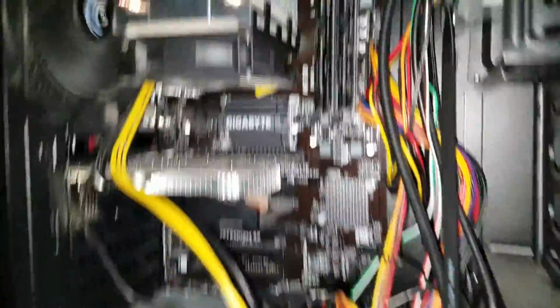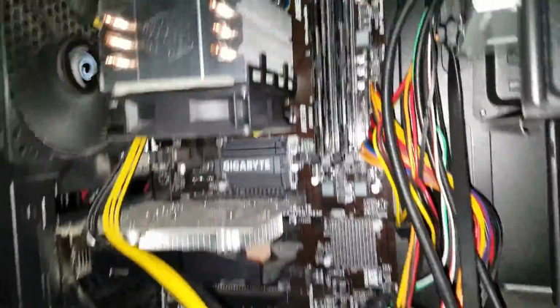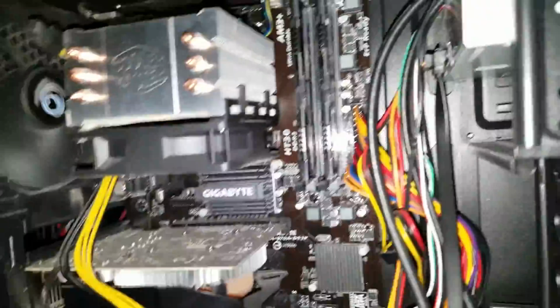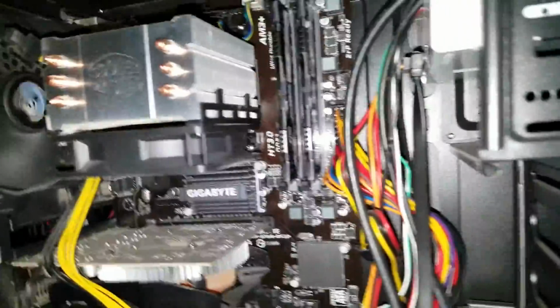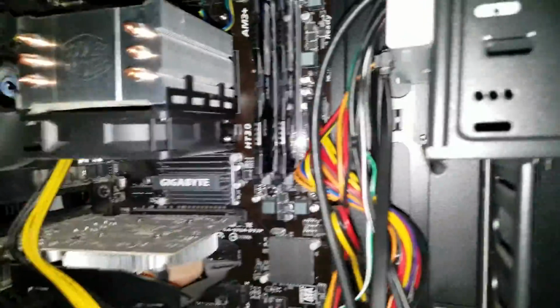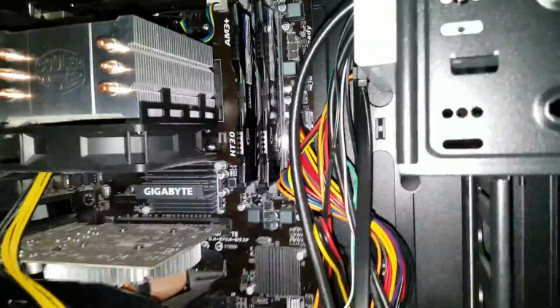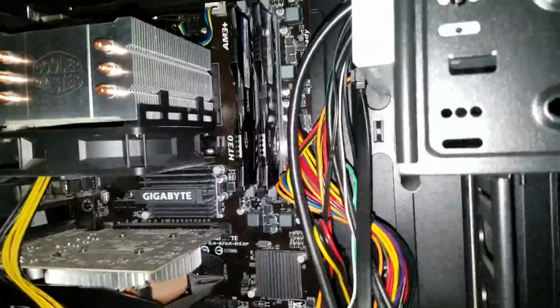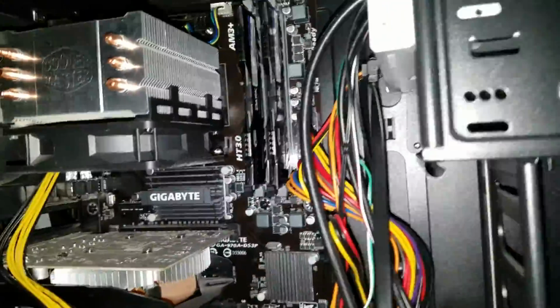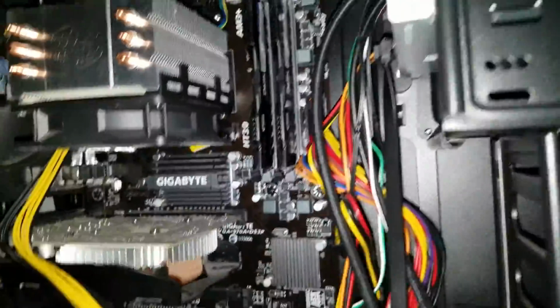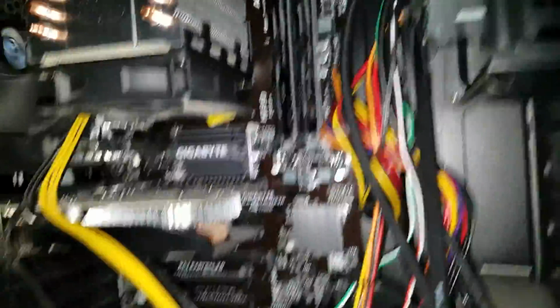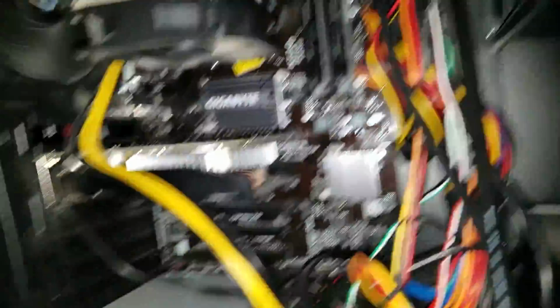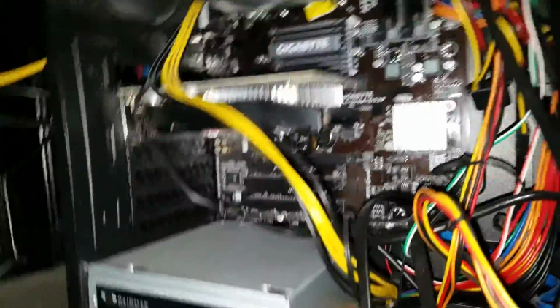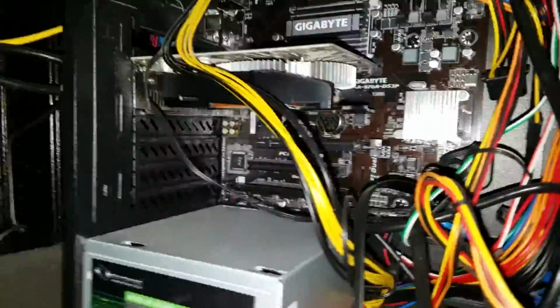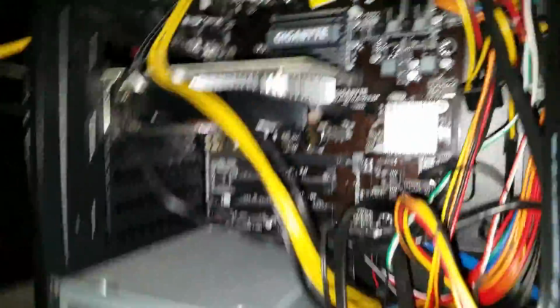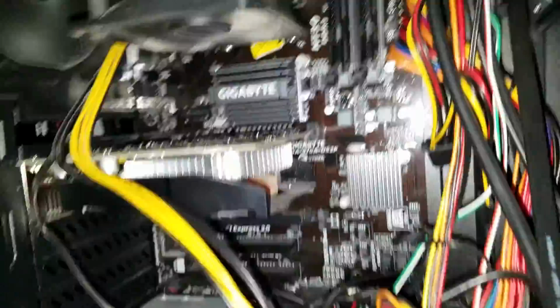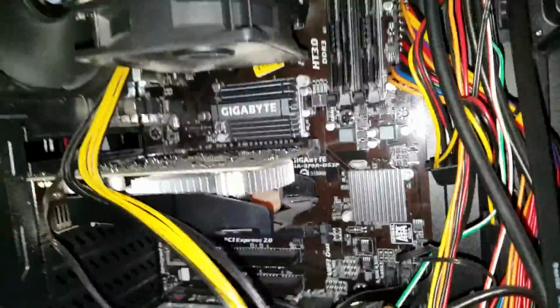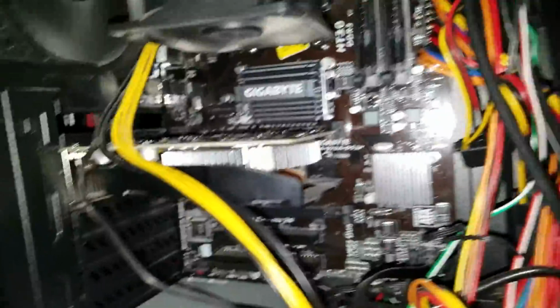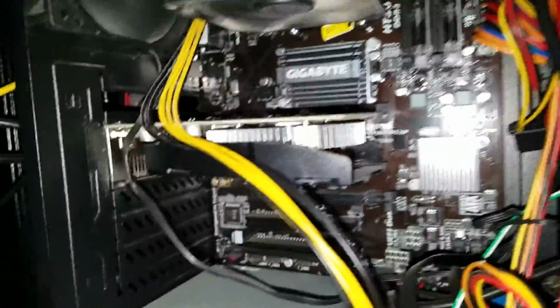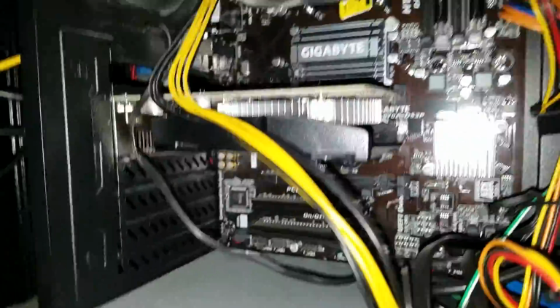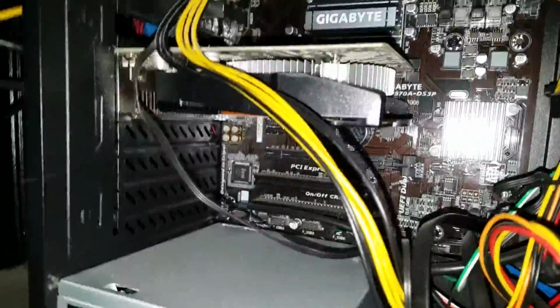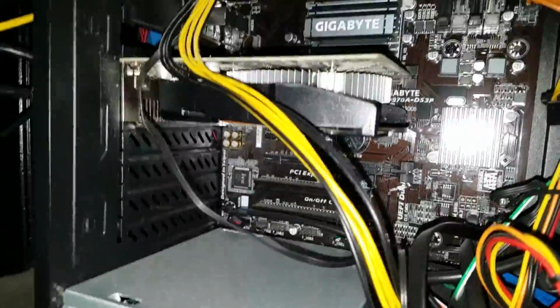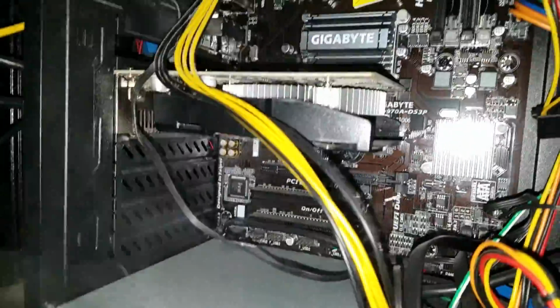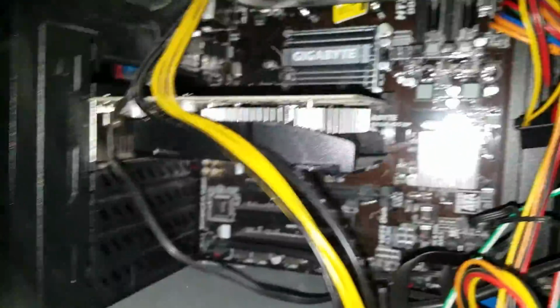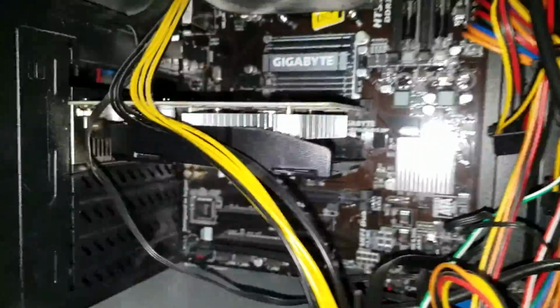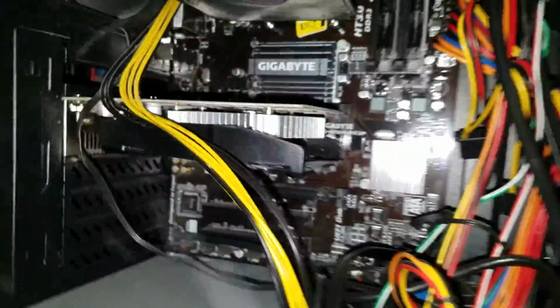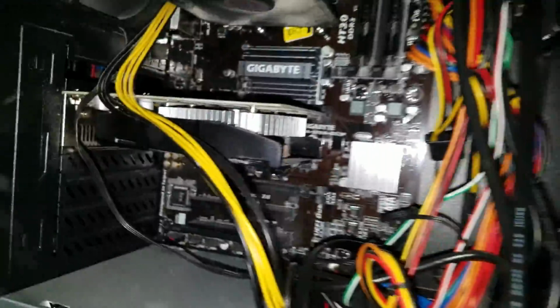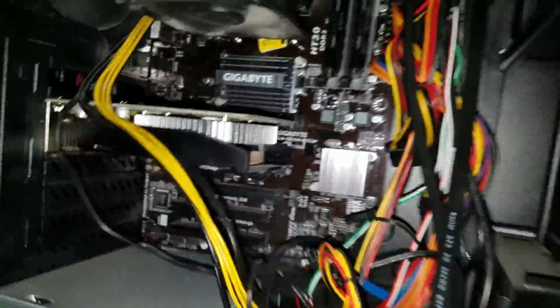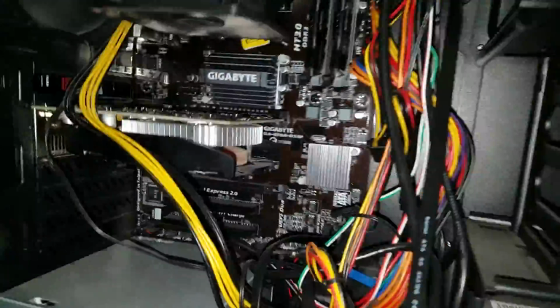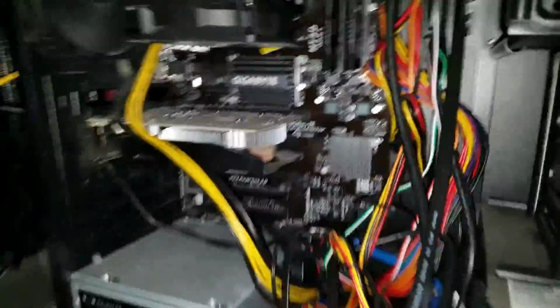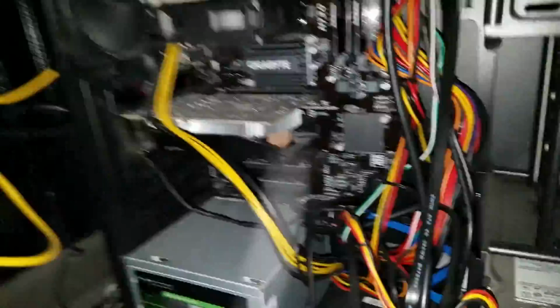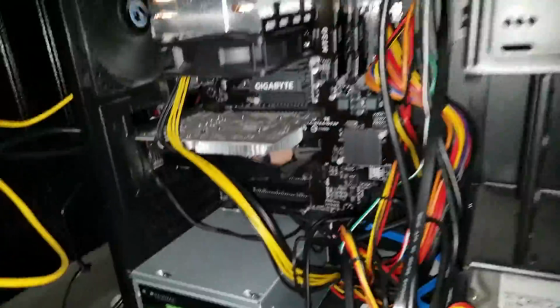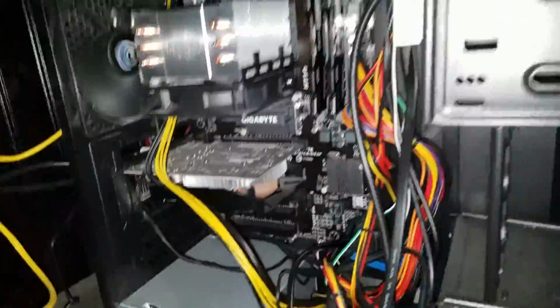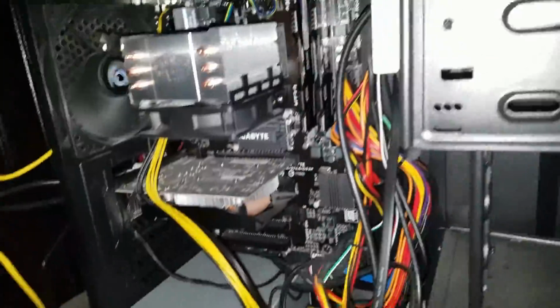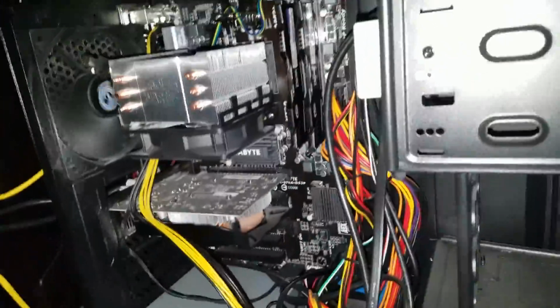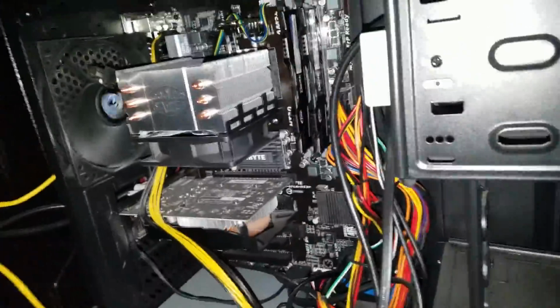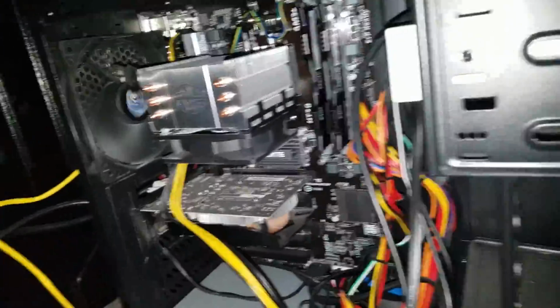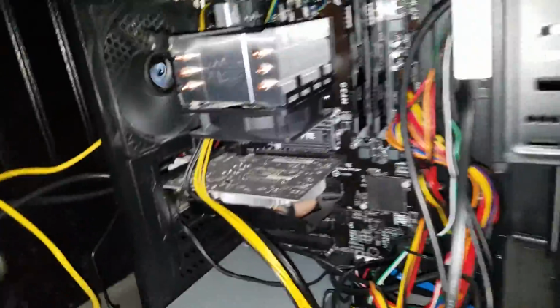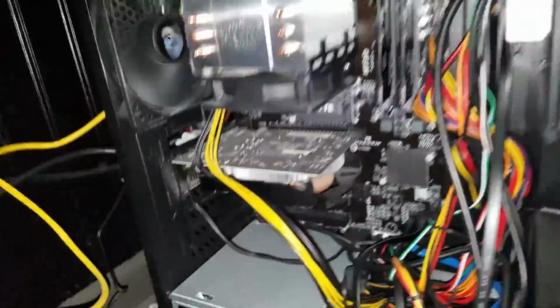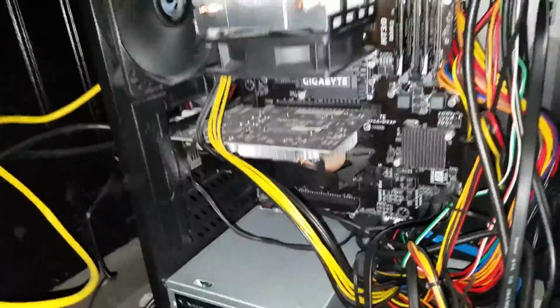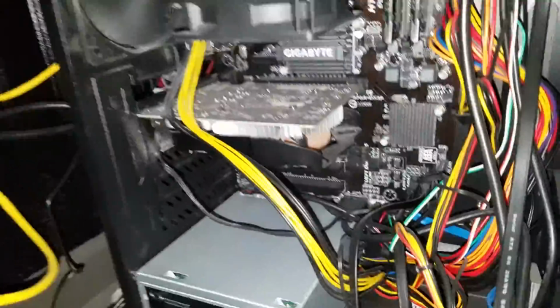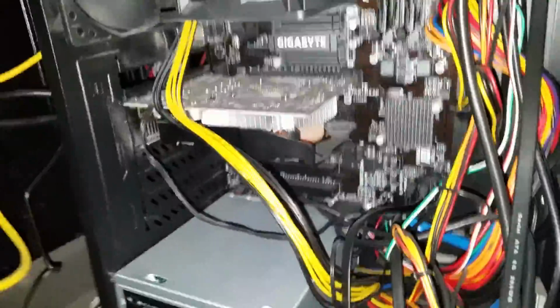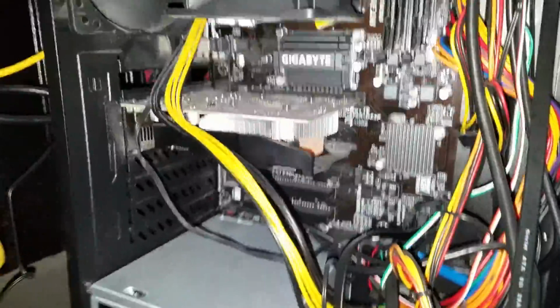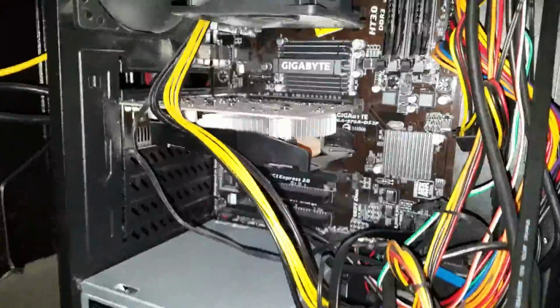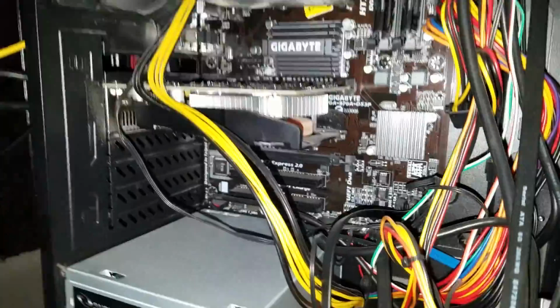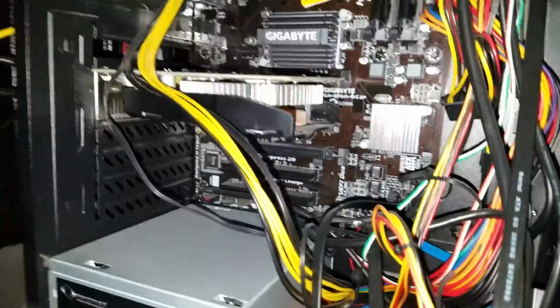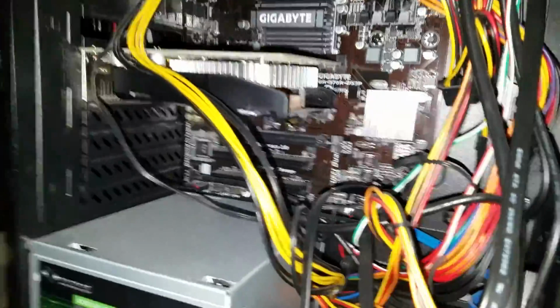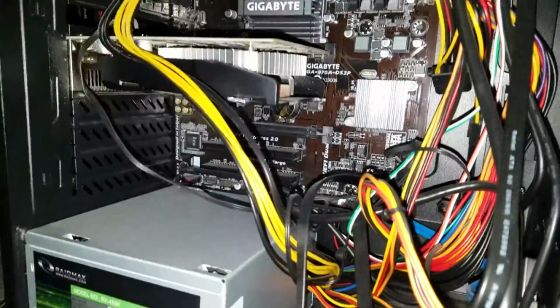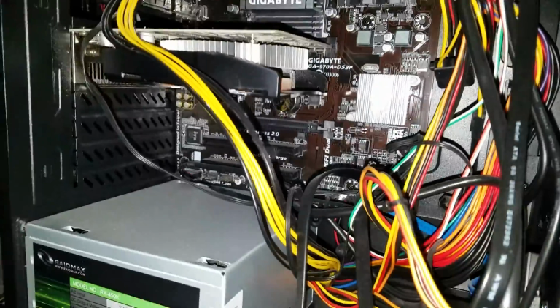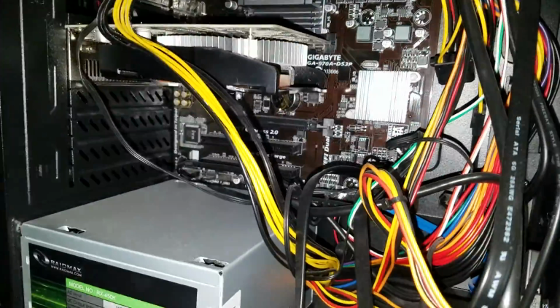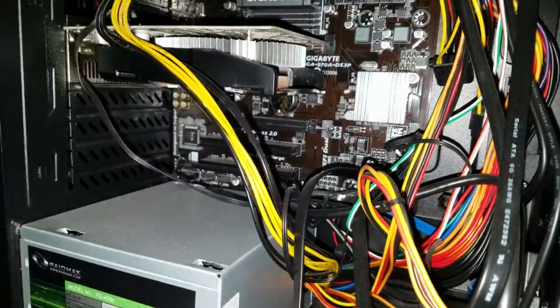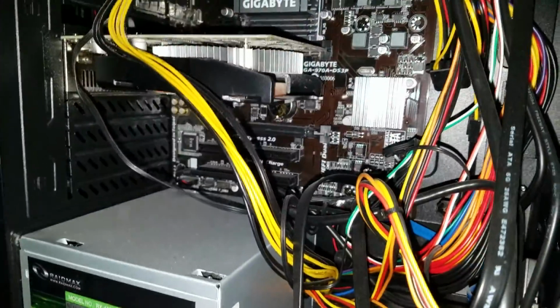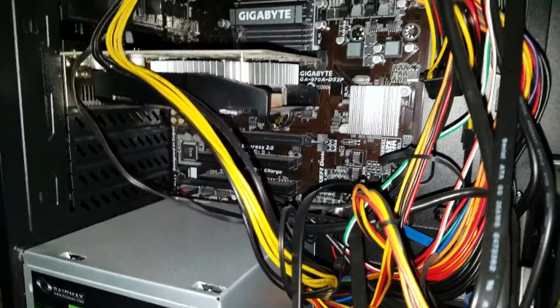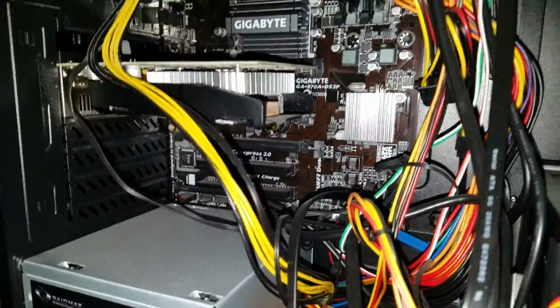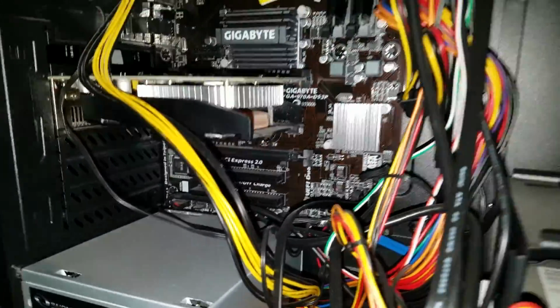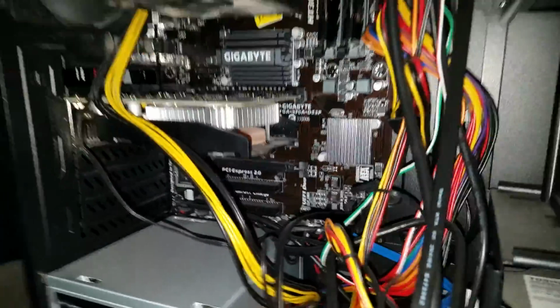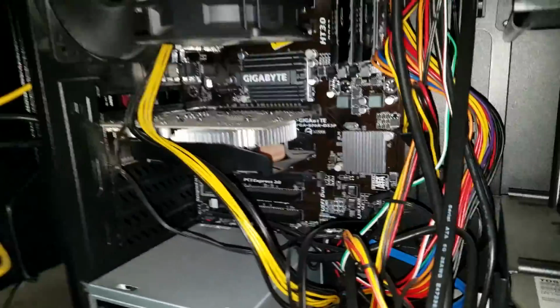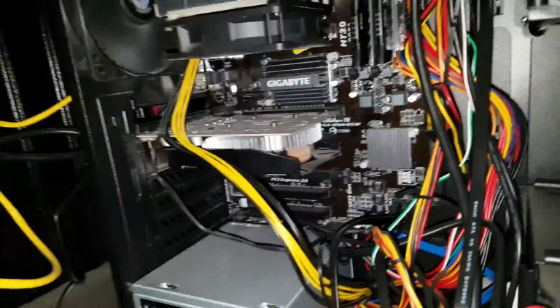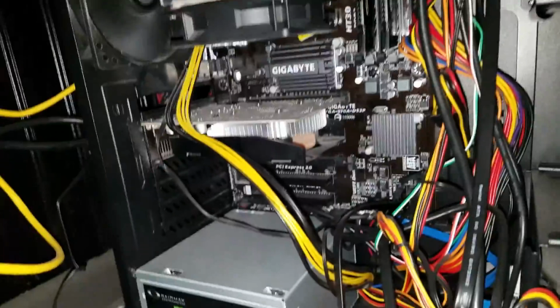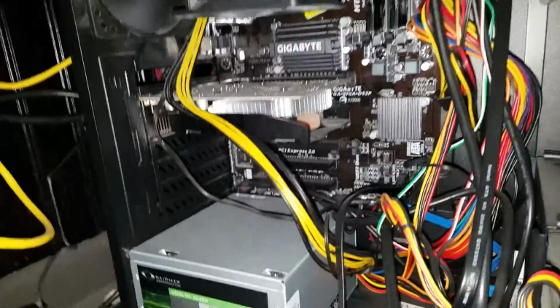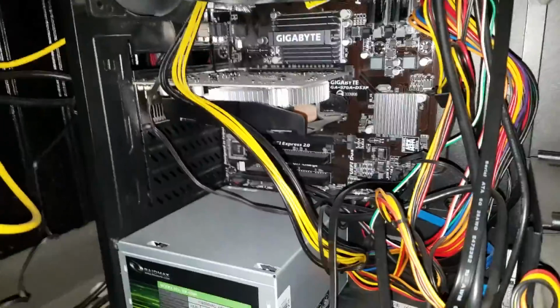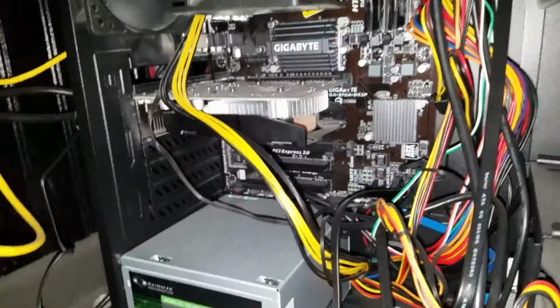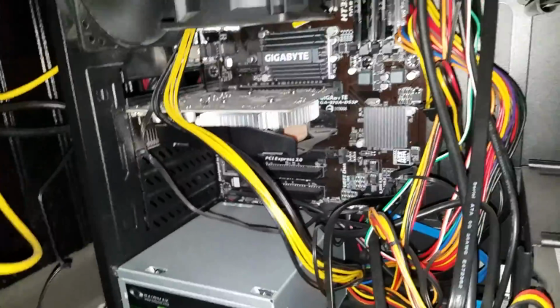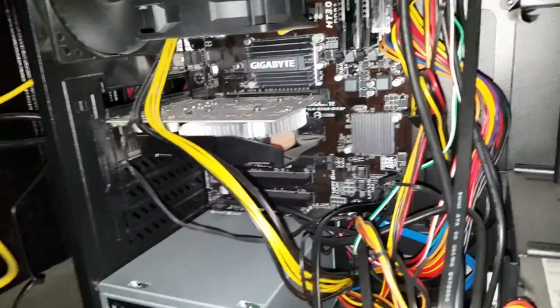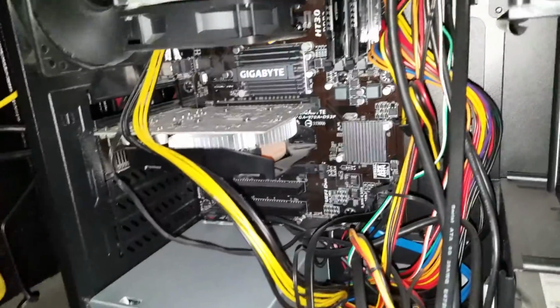Graphics card's getting dusty — oh, that's way dusty. All right, we have the GTX 750 Ti by Zotac.